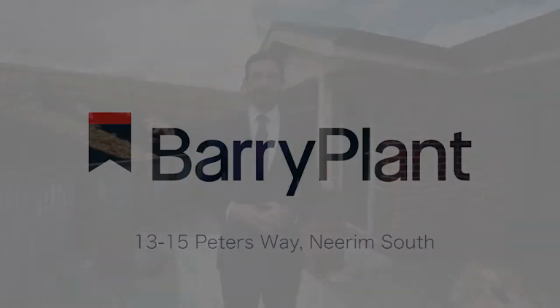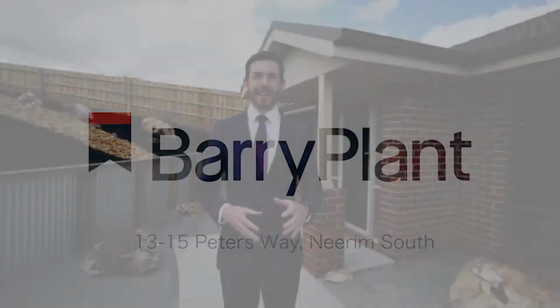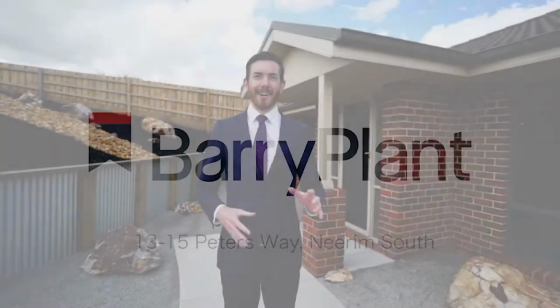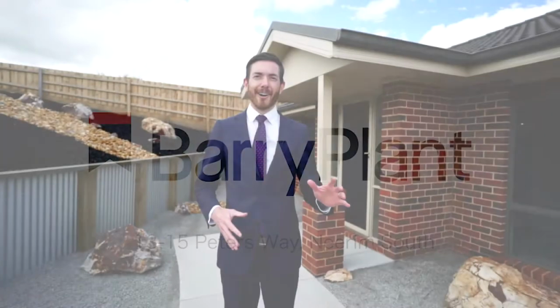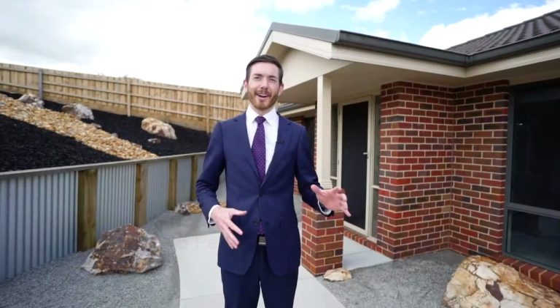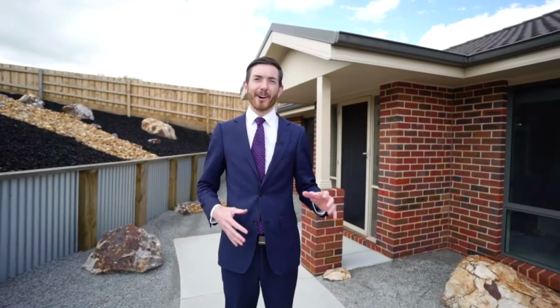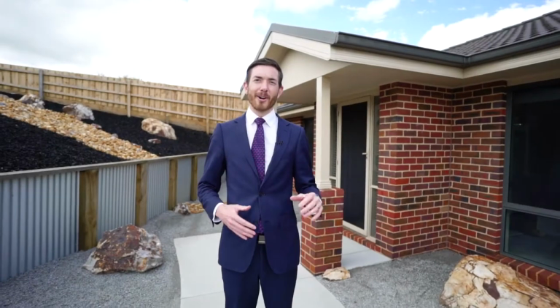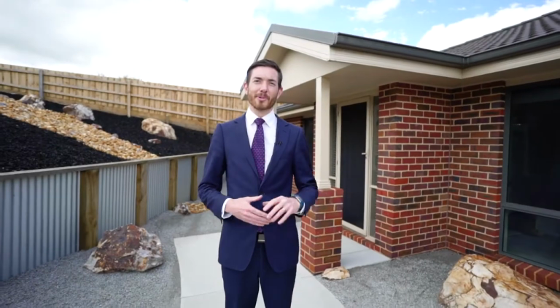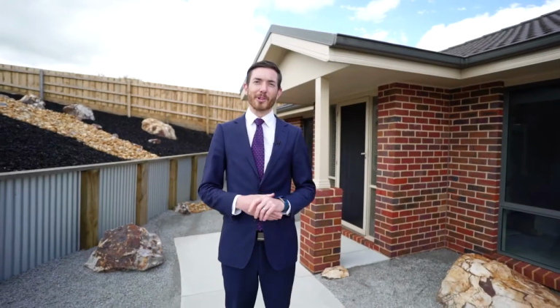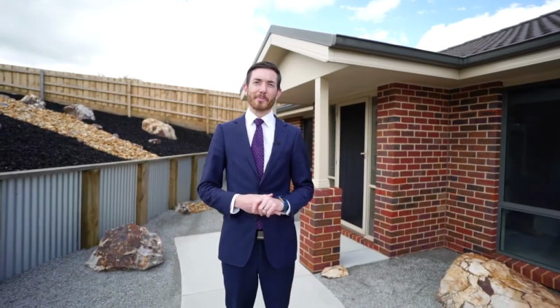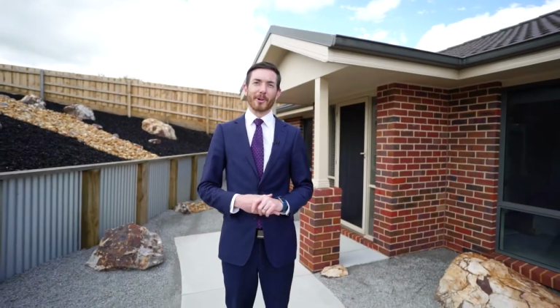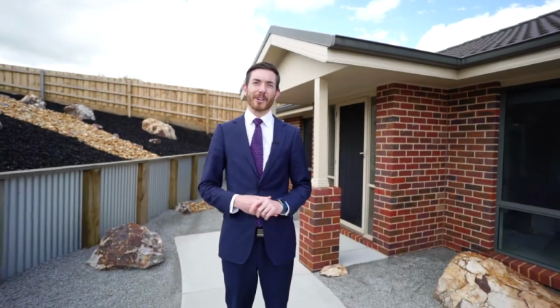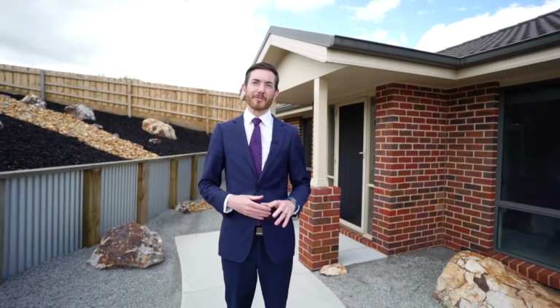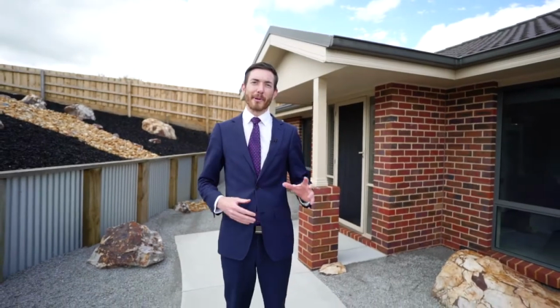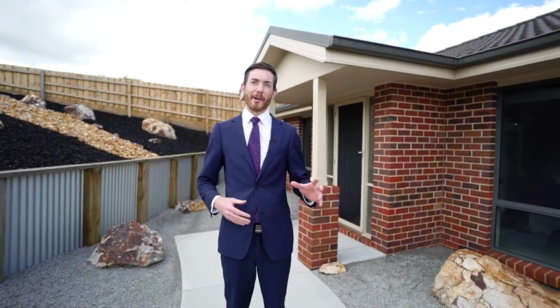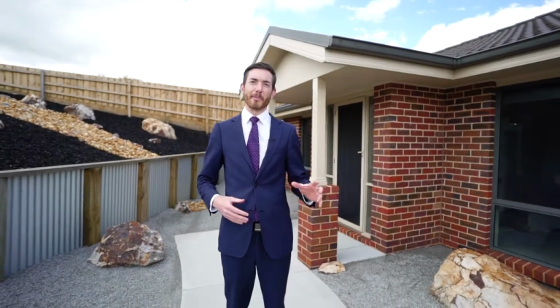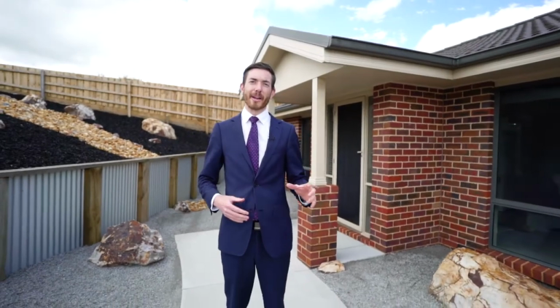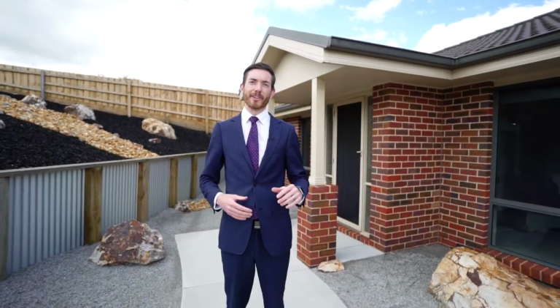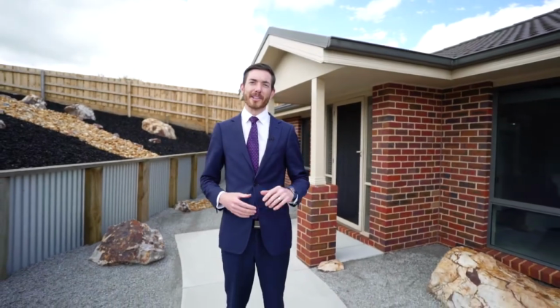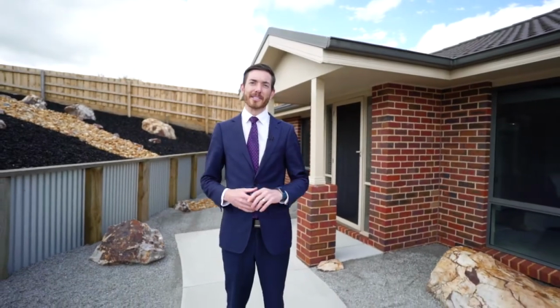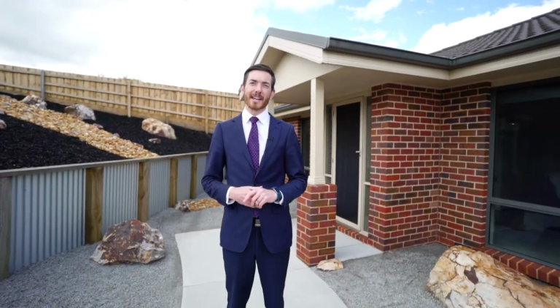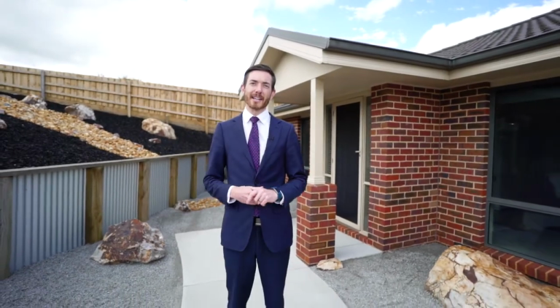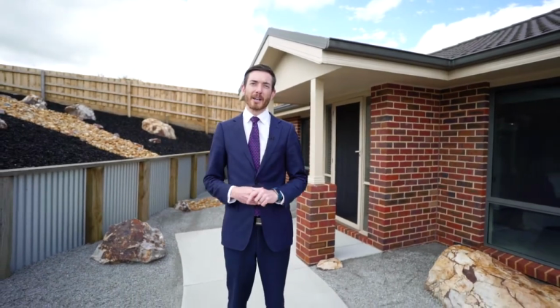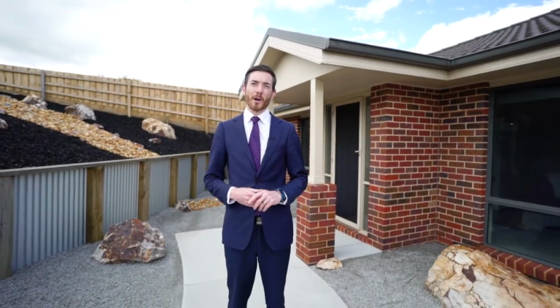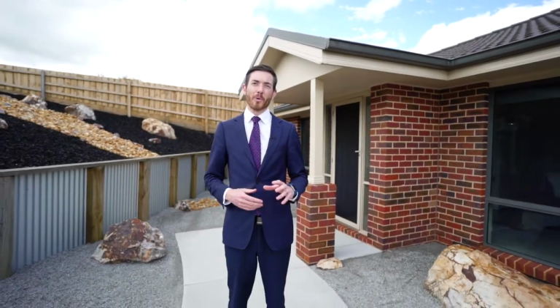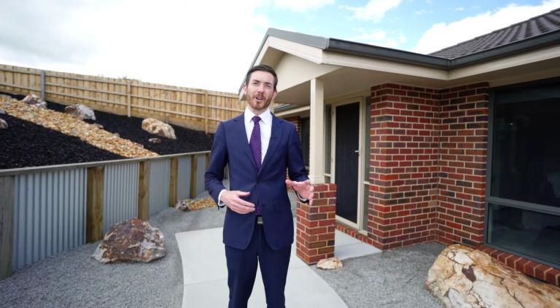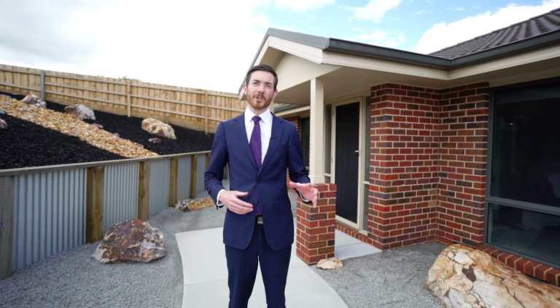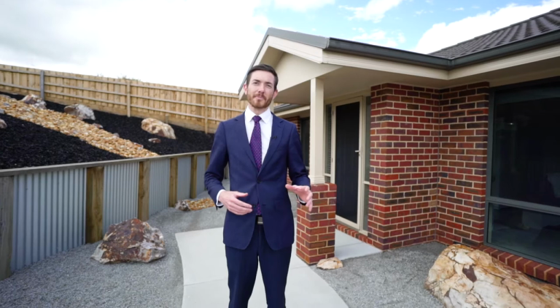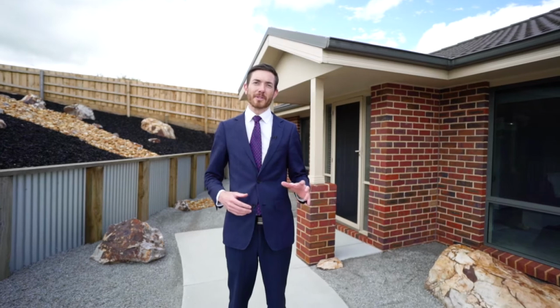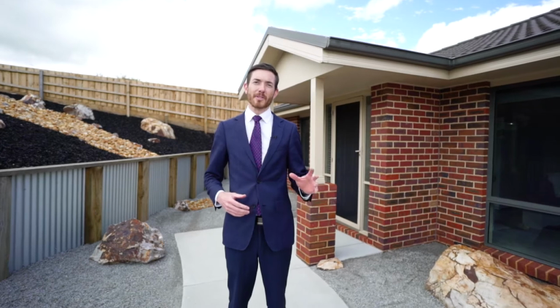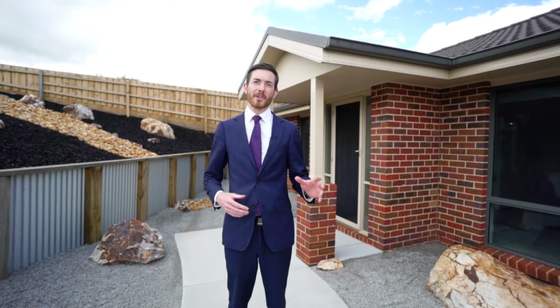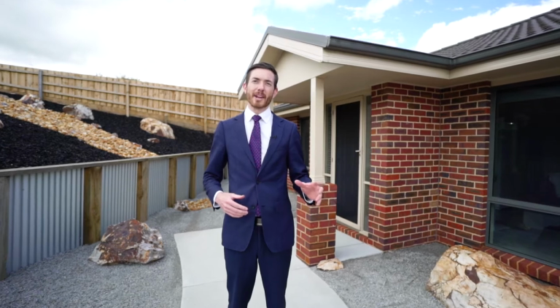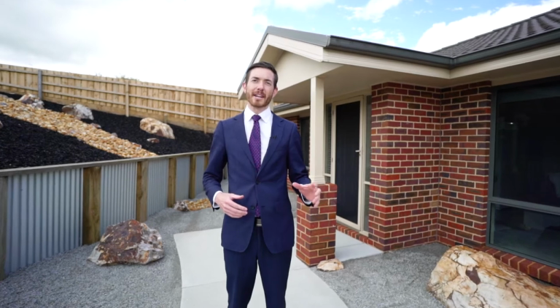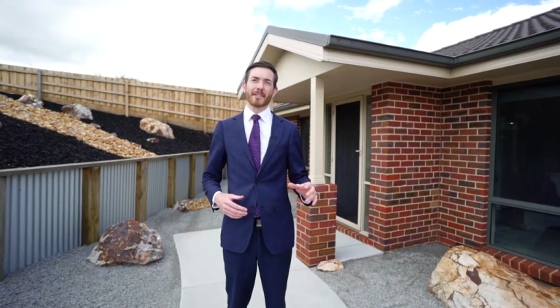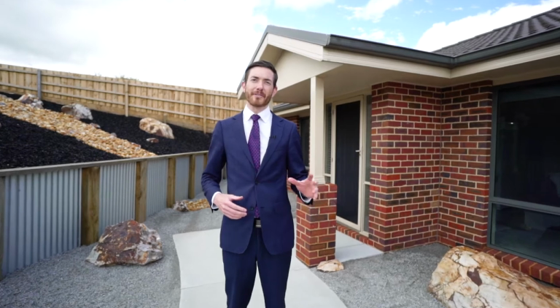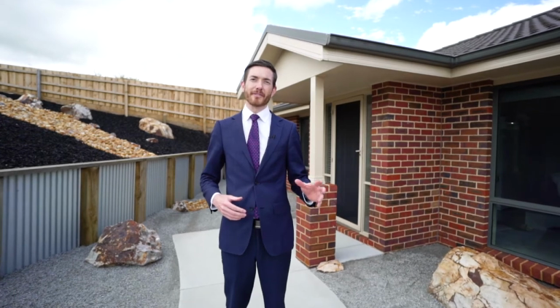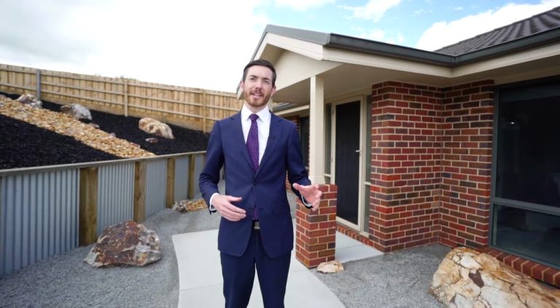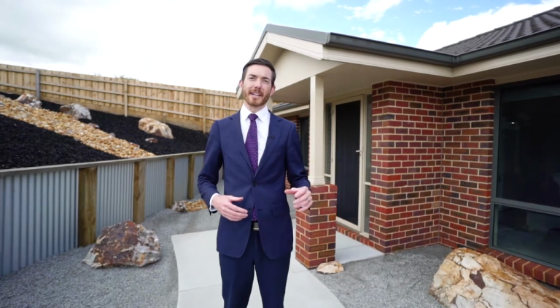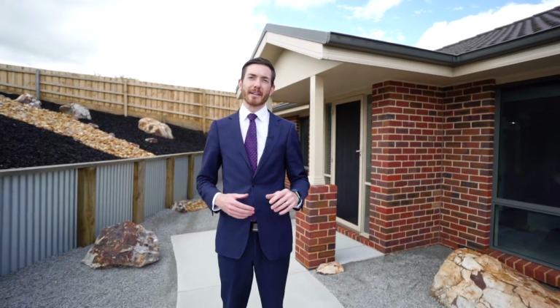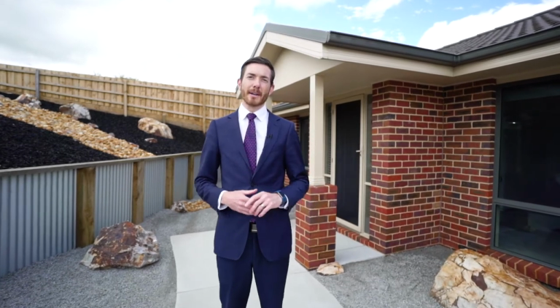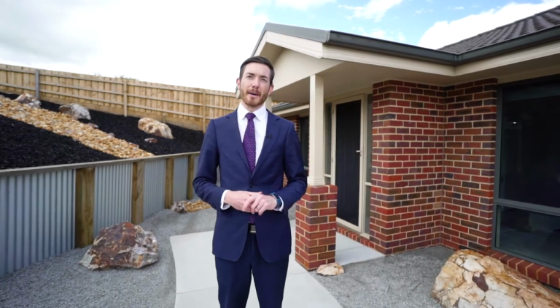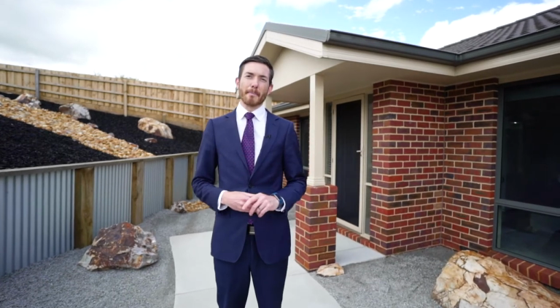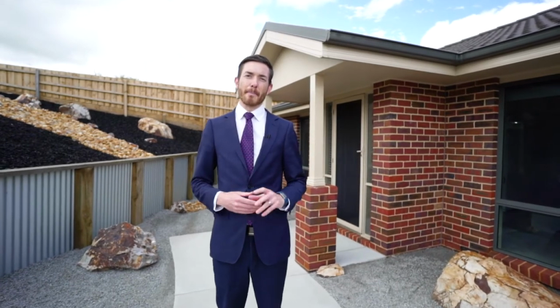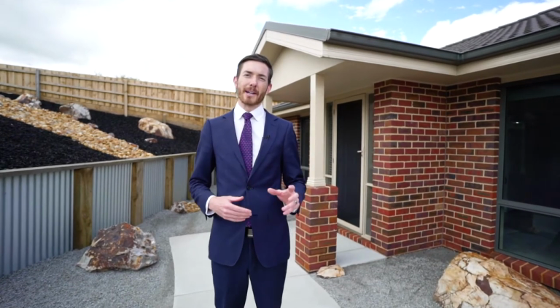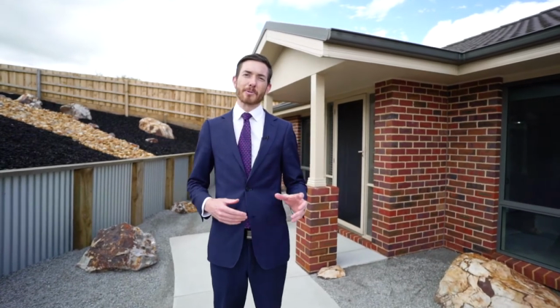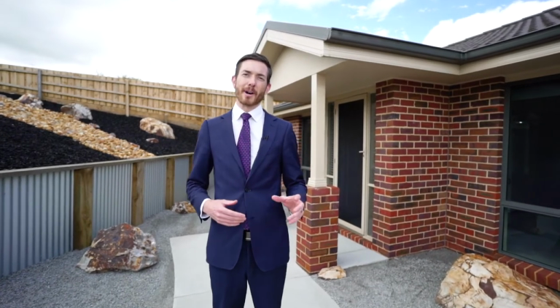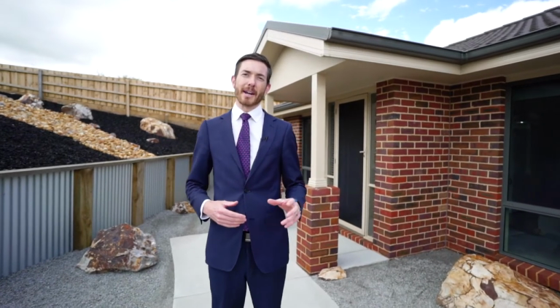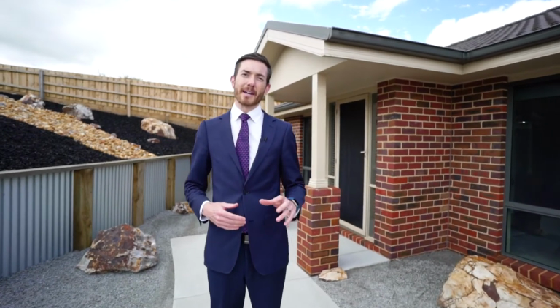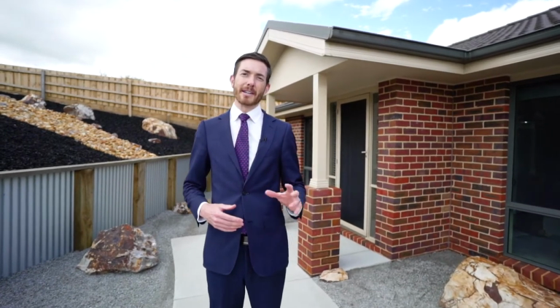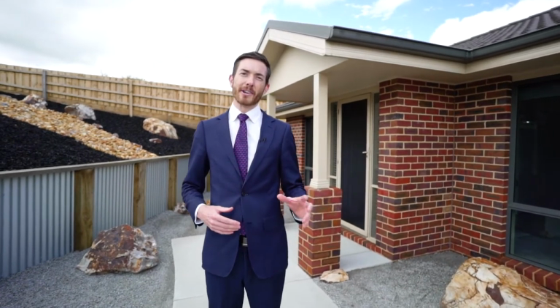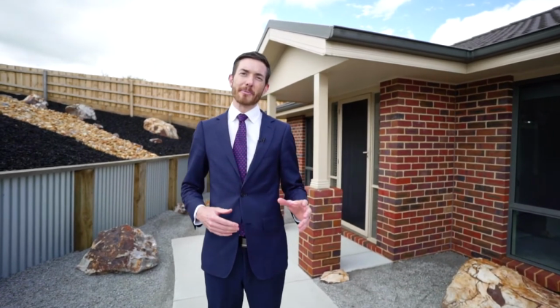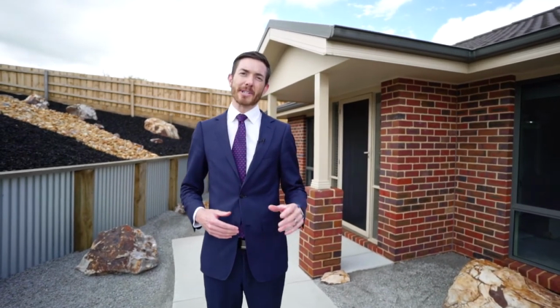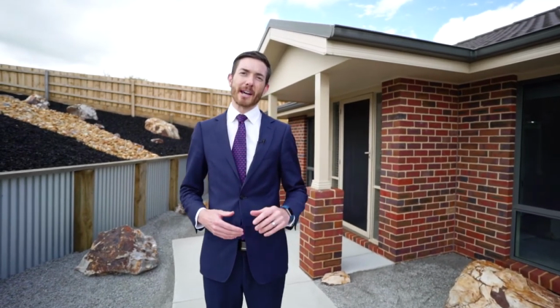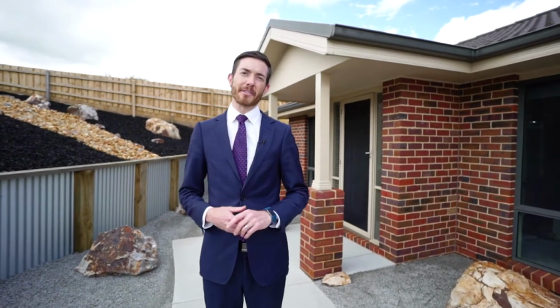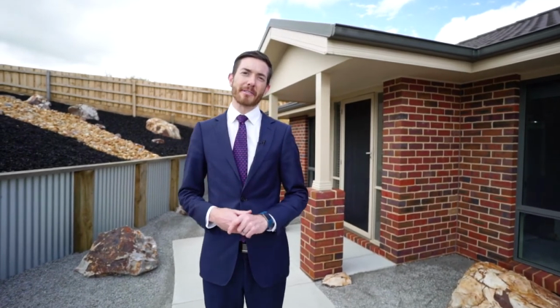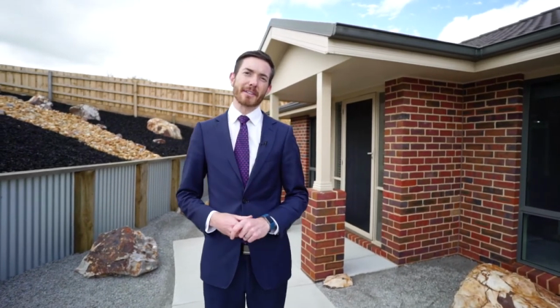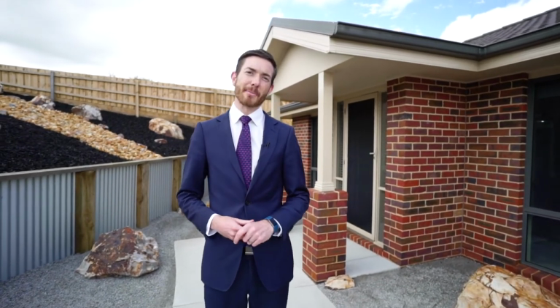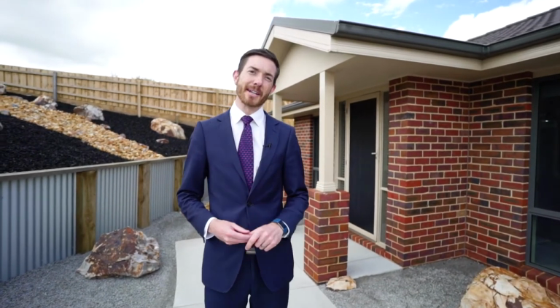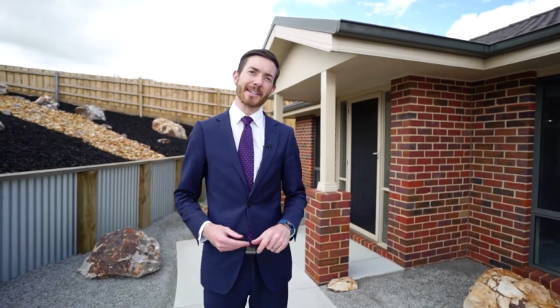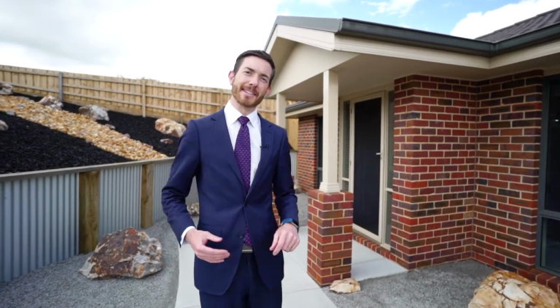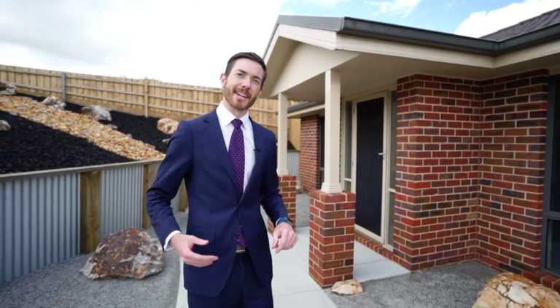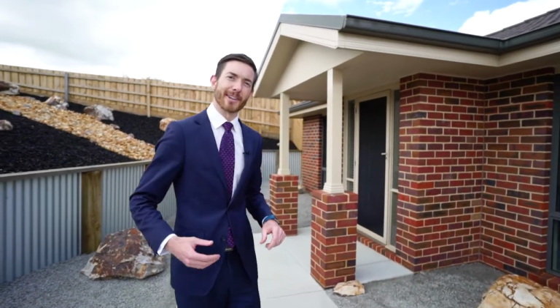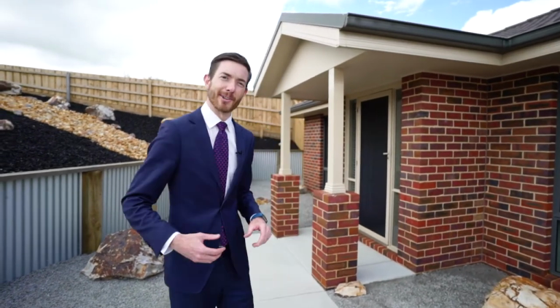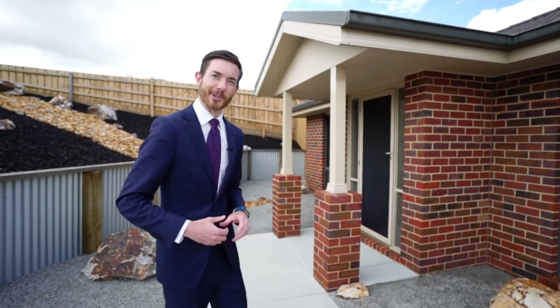Hi, I'm Julian Price from Barry Plant Real Estate. Welcome to 13 to 15 Peters Way. Come in and take a look.